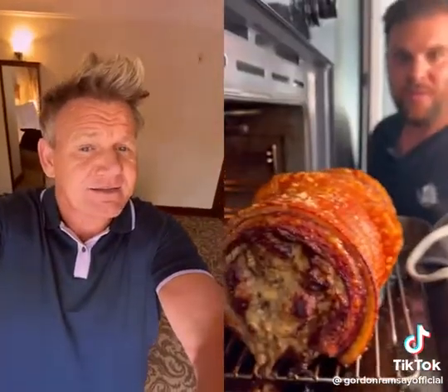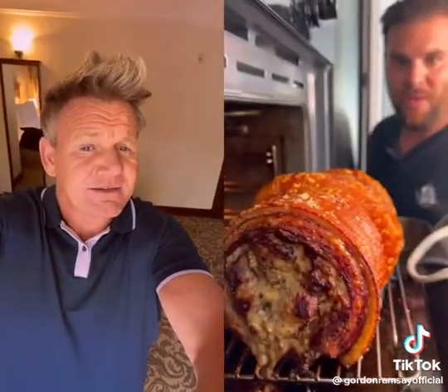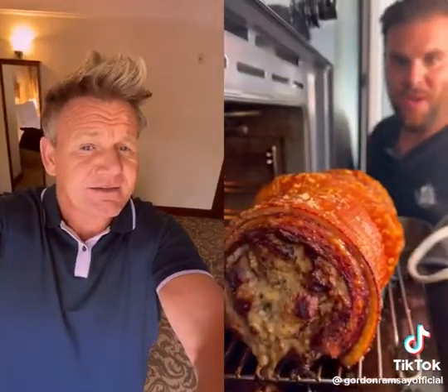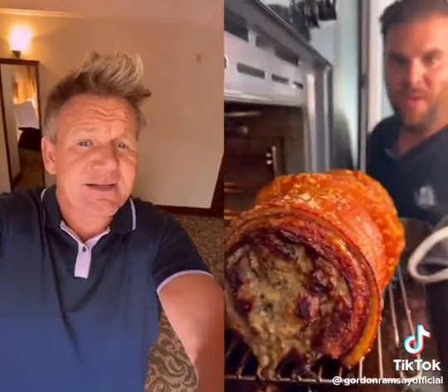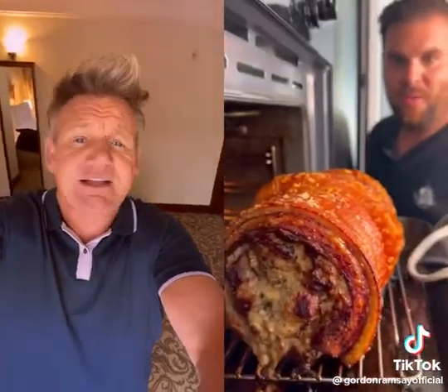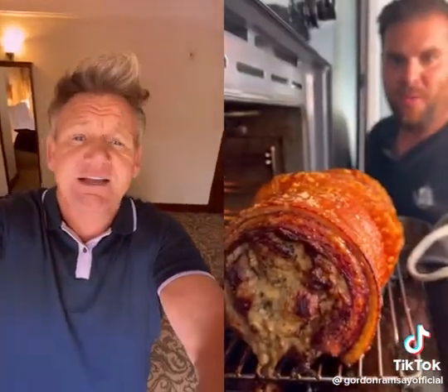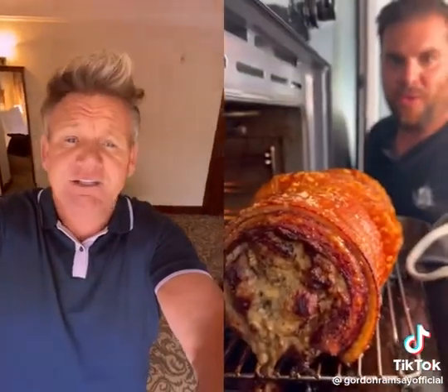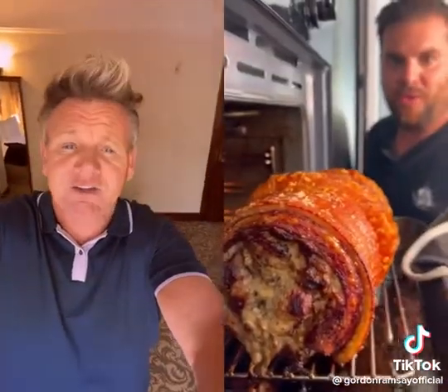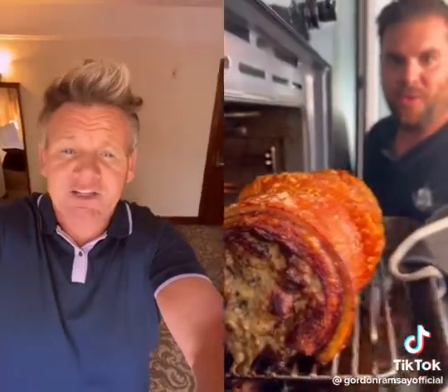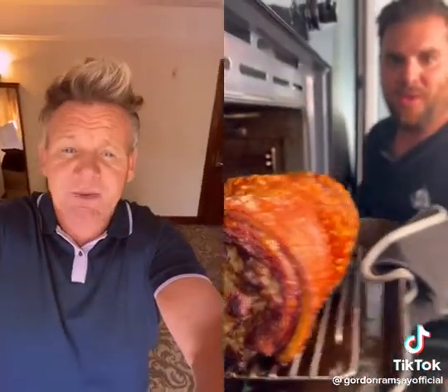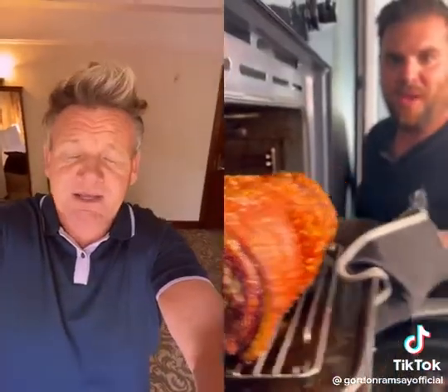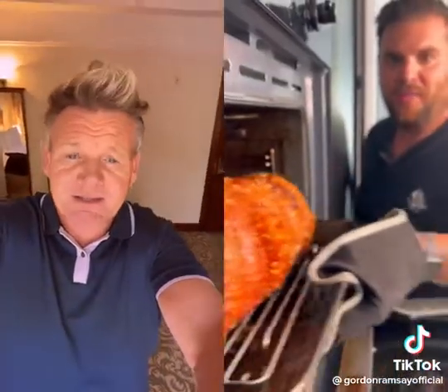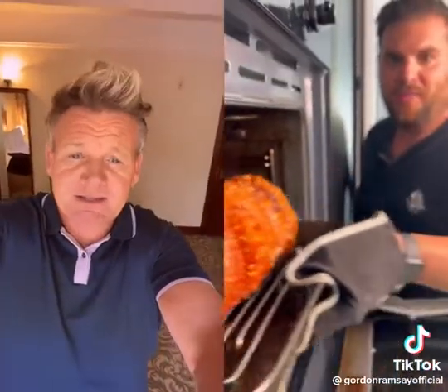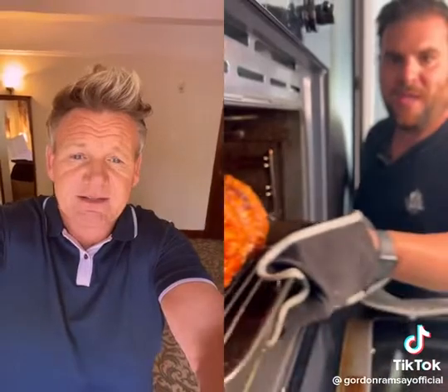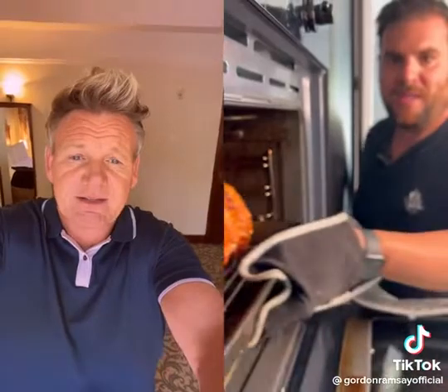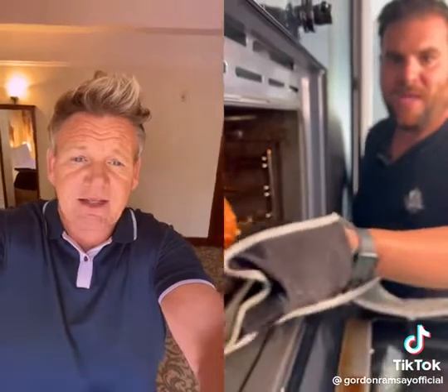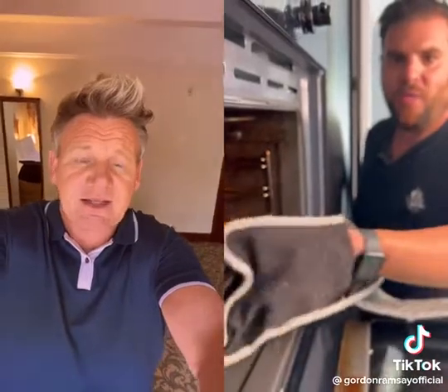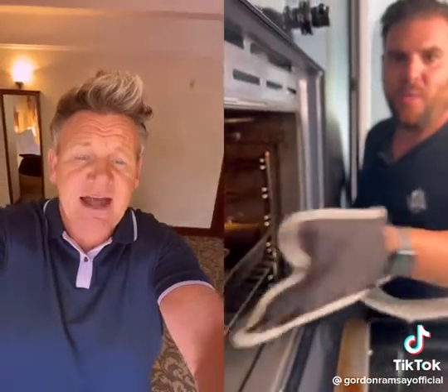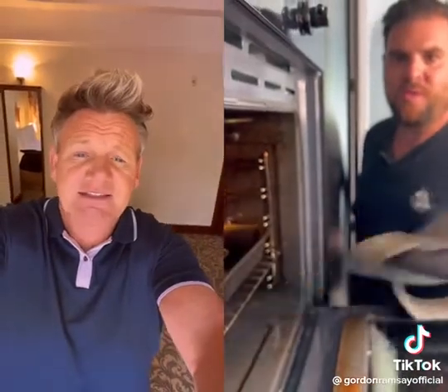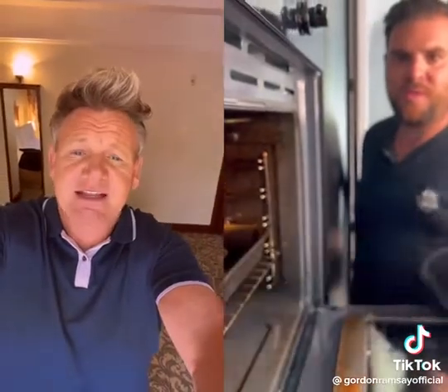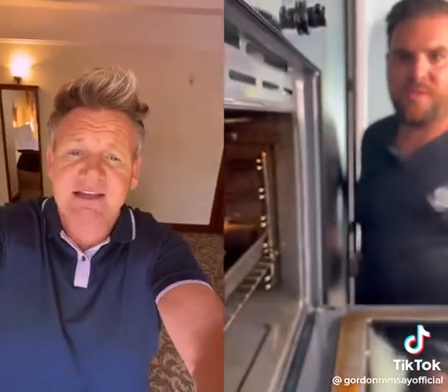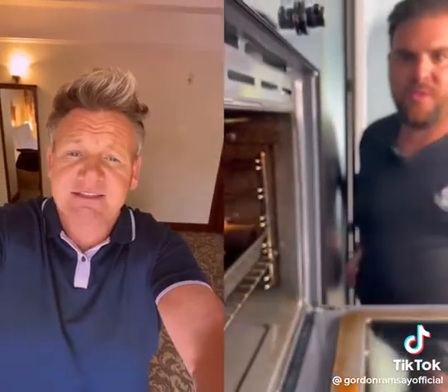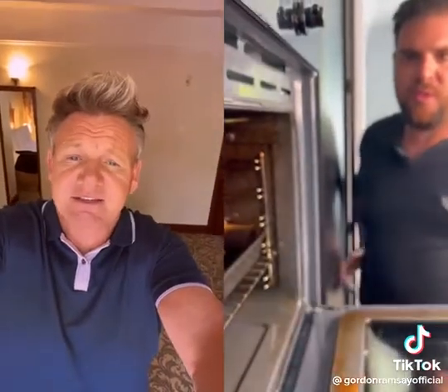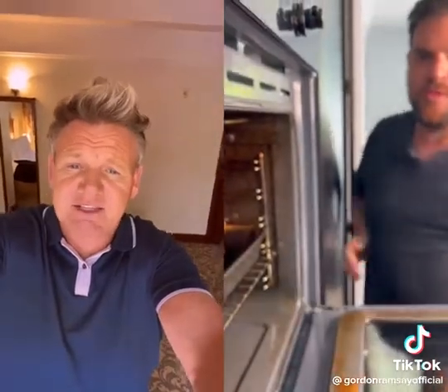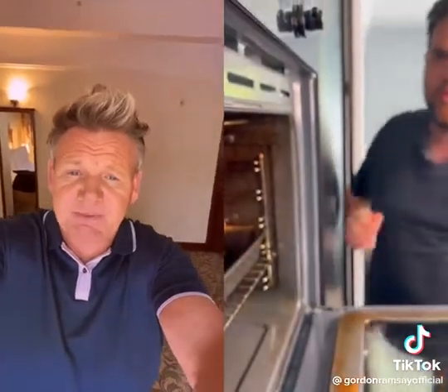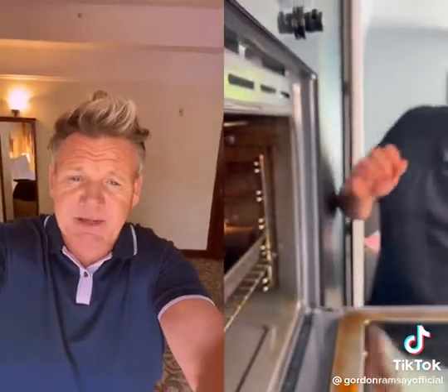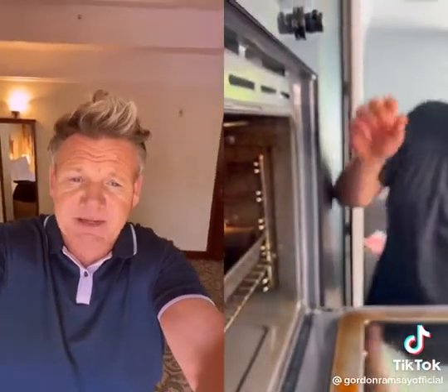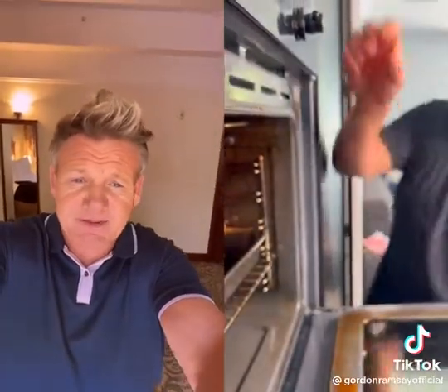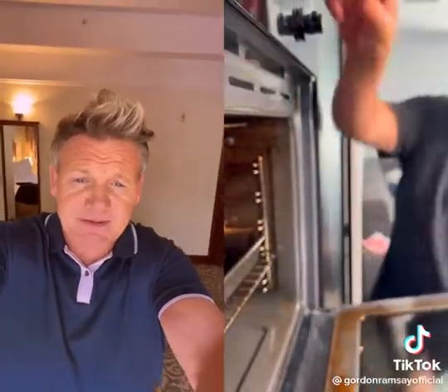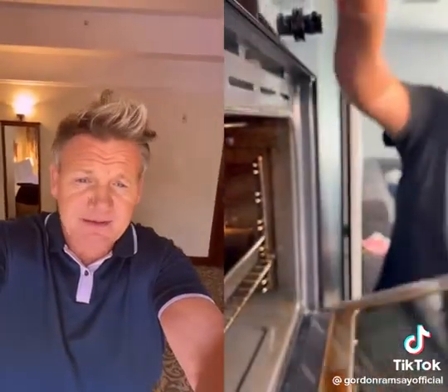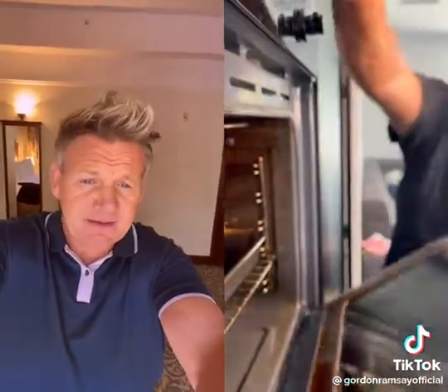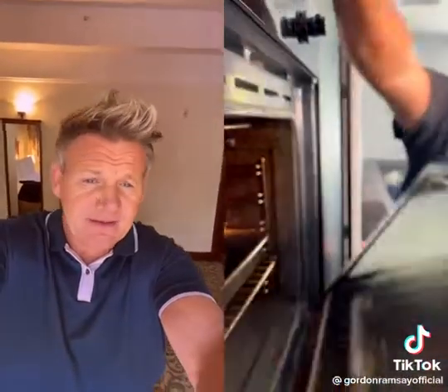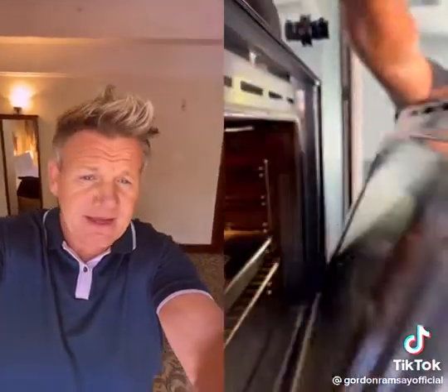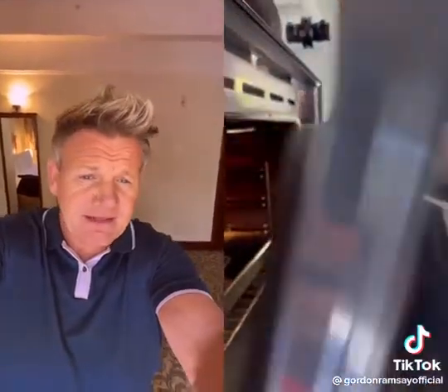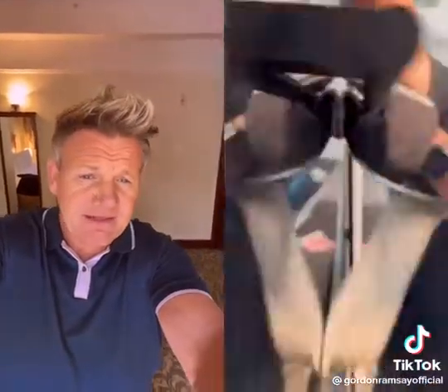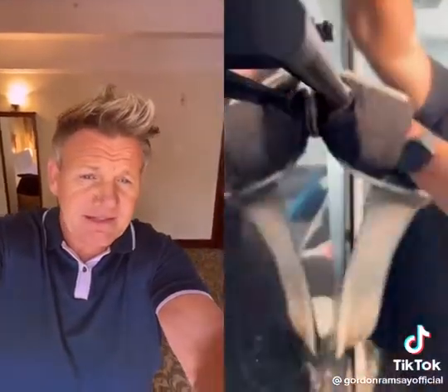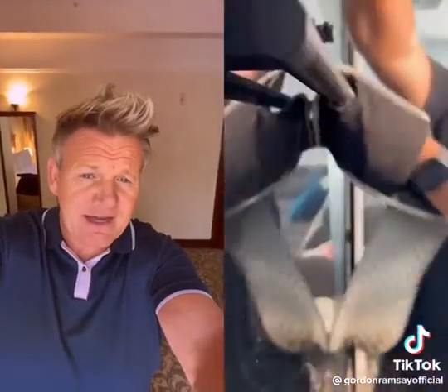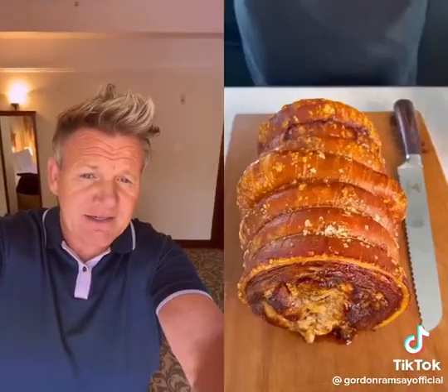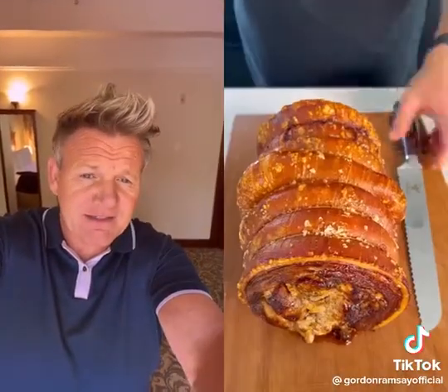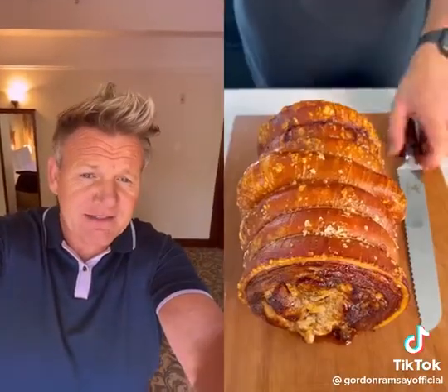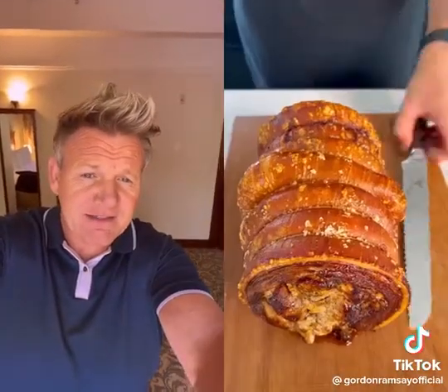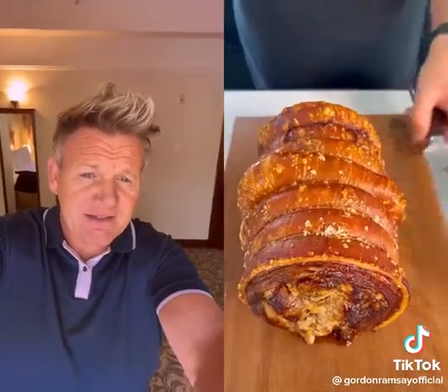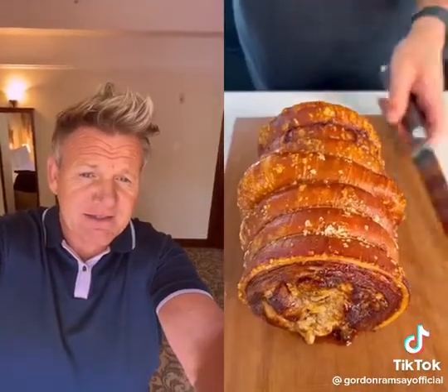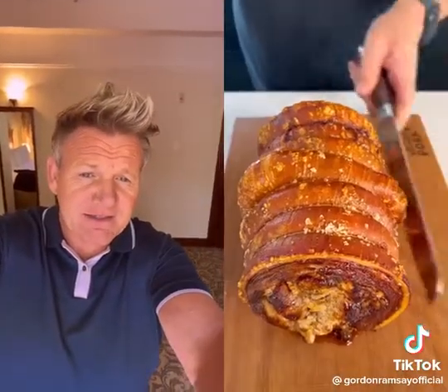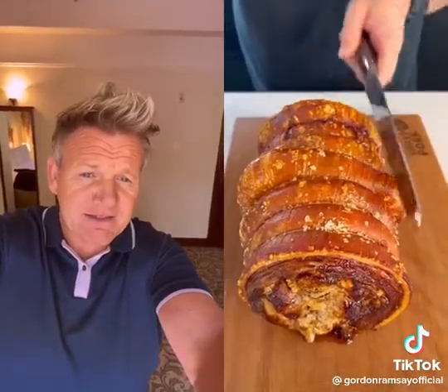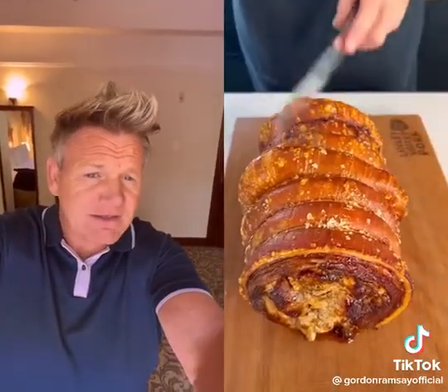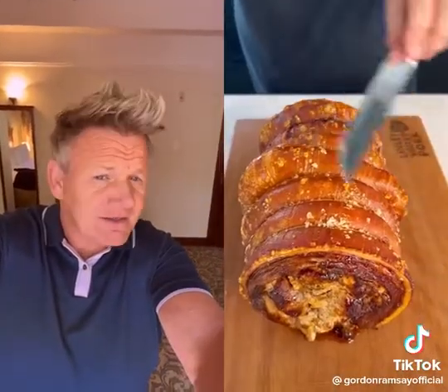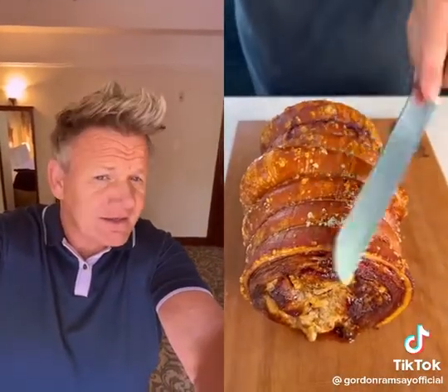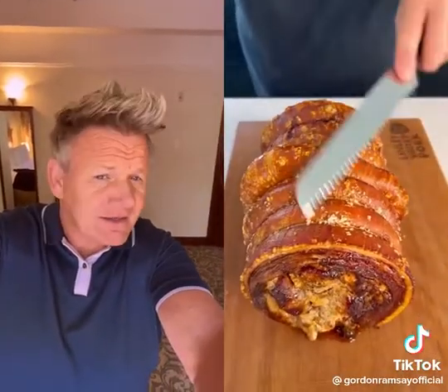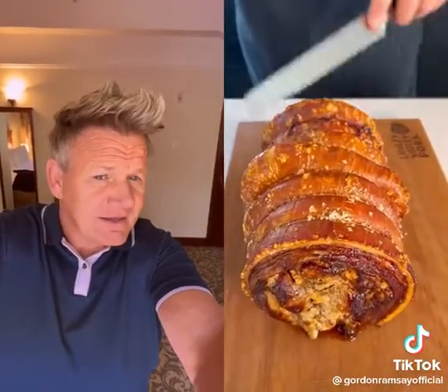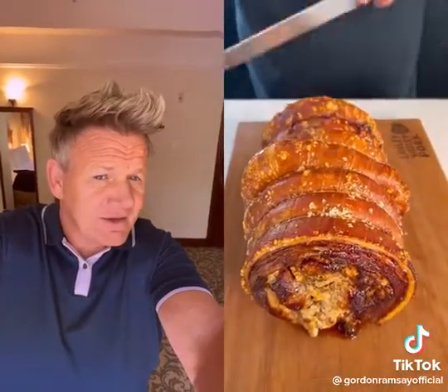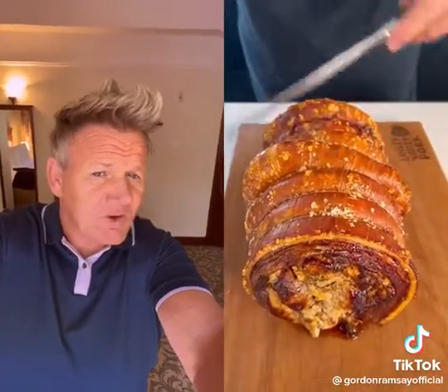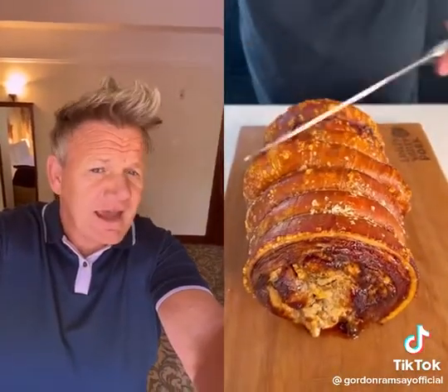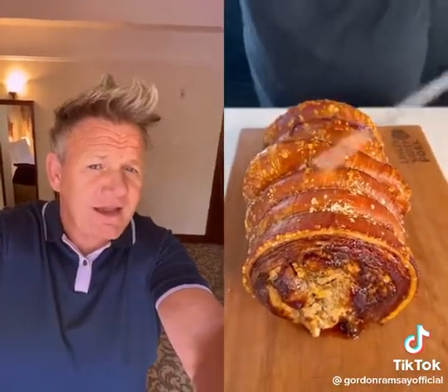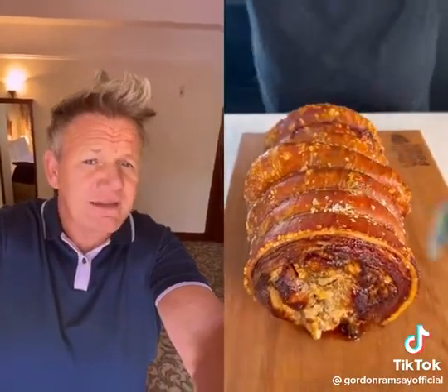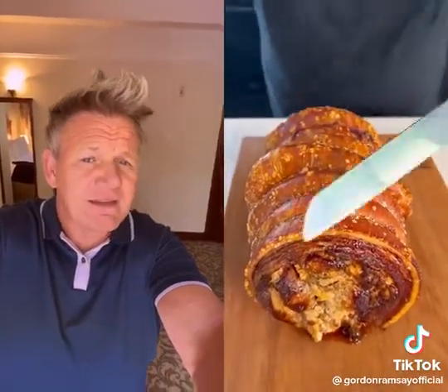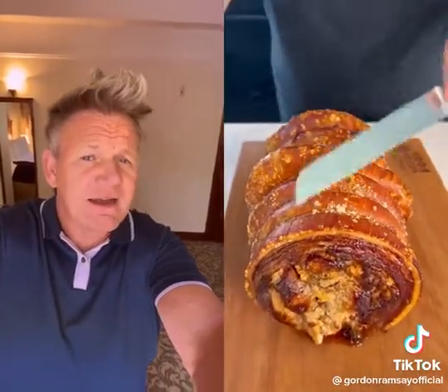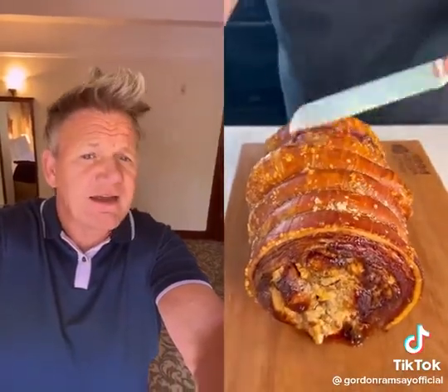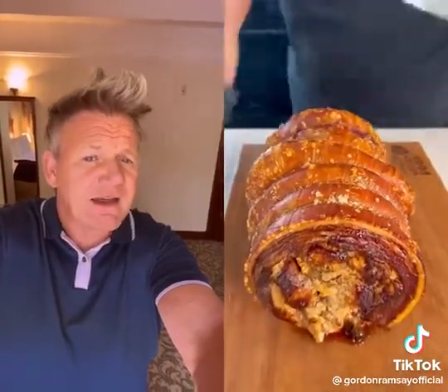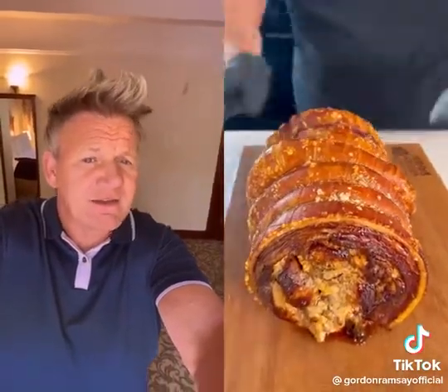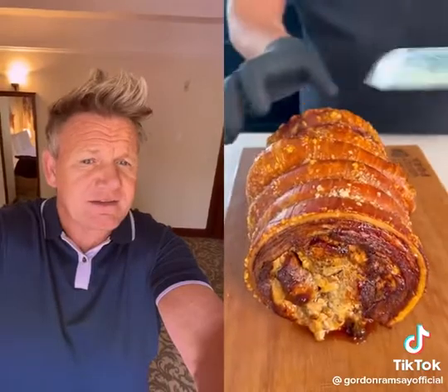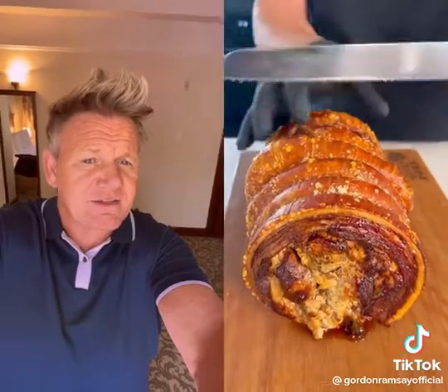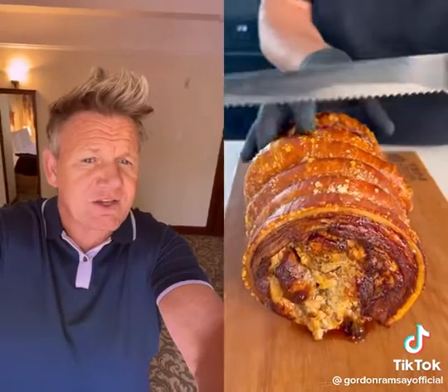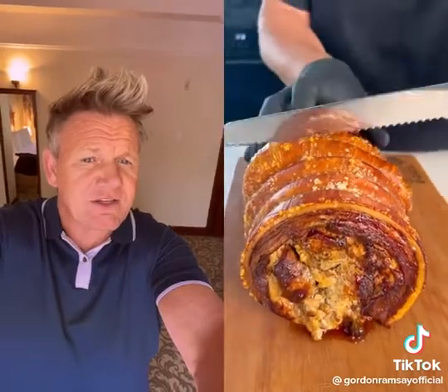Oh, that's nice and crispy. That's nice and crispy. And slice. Oh yeah! It's good.